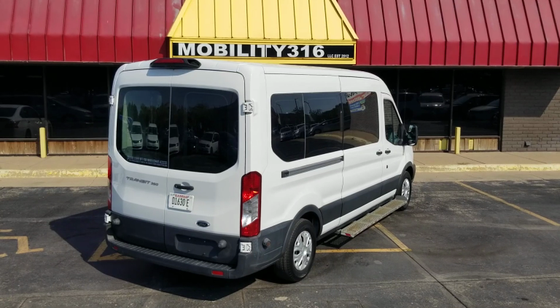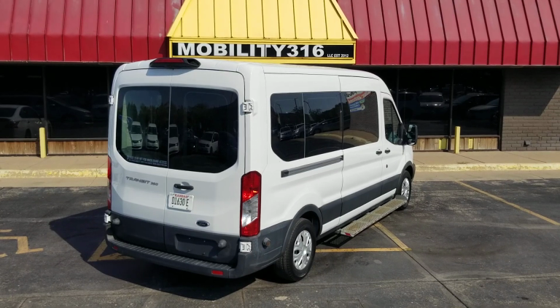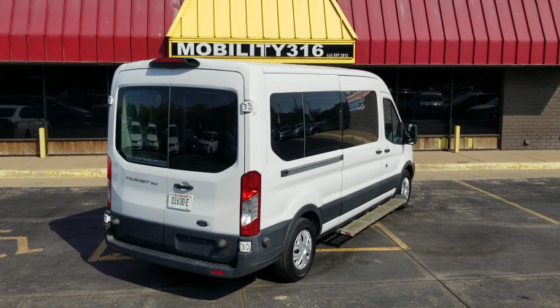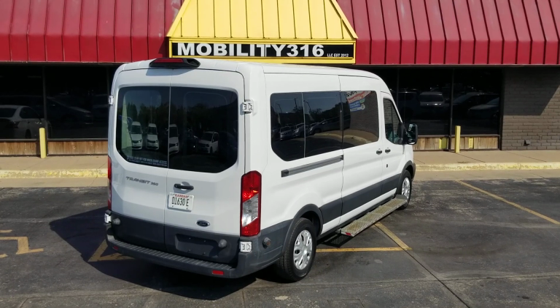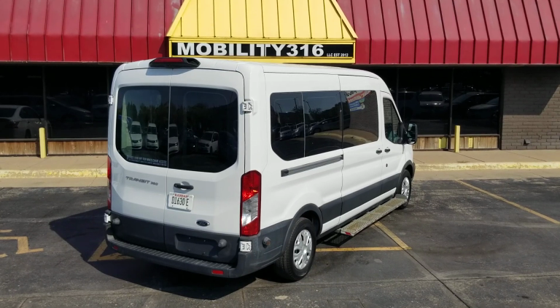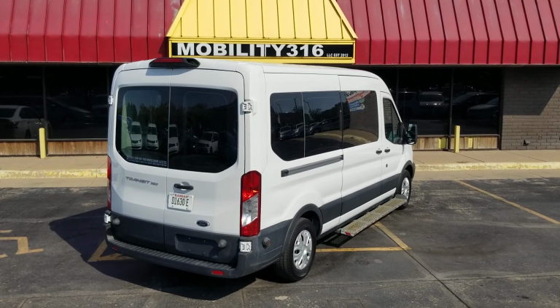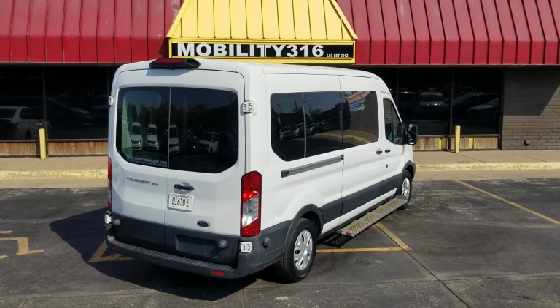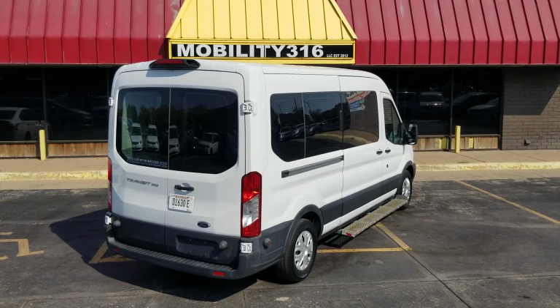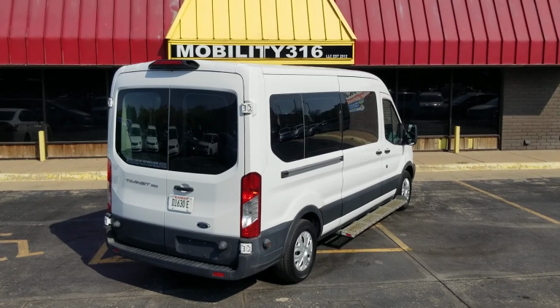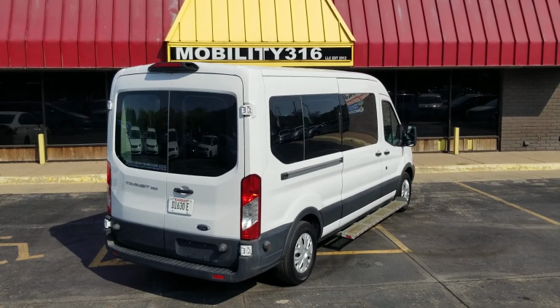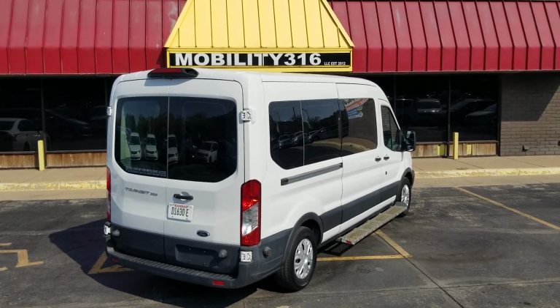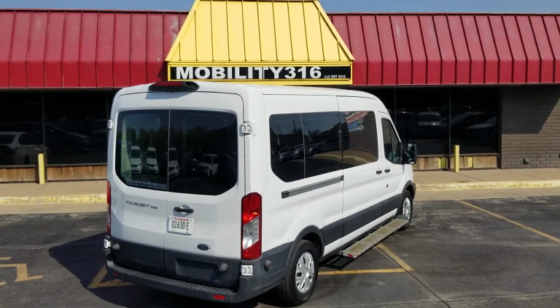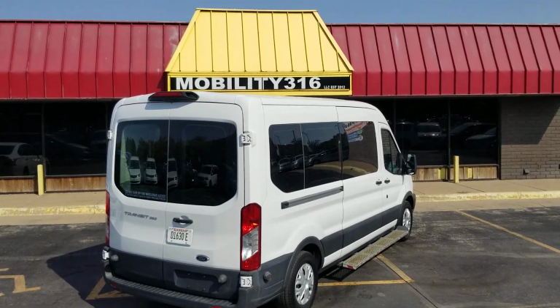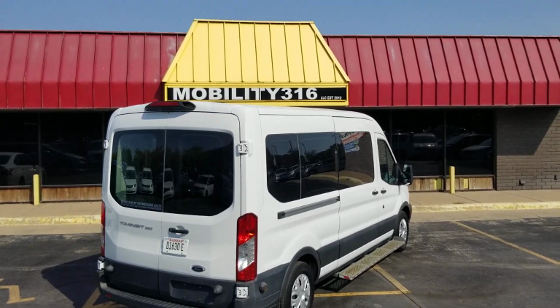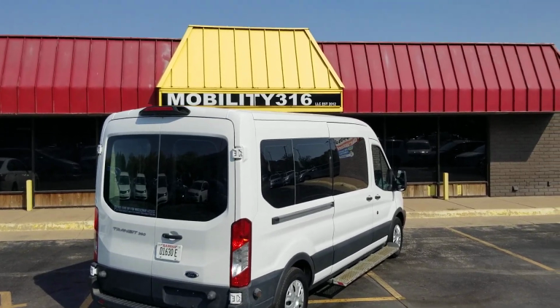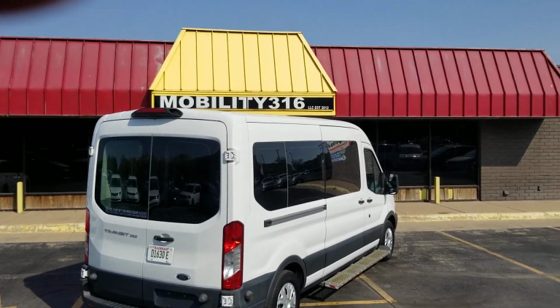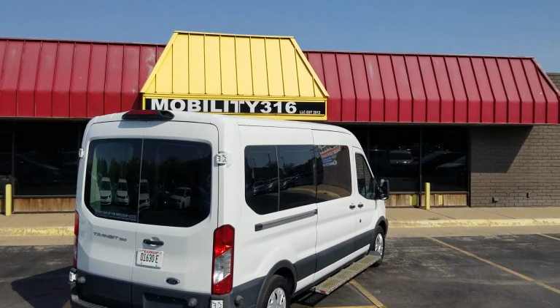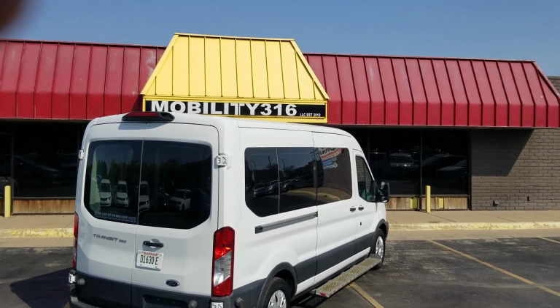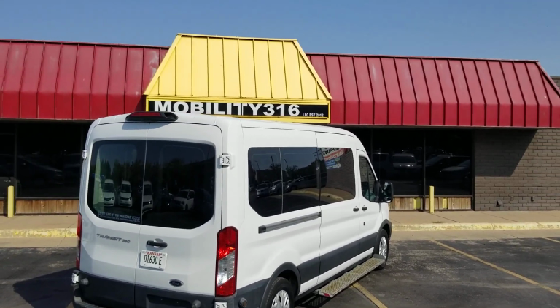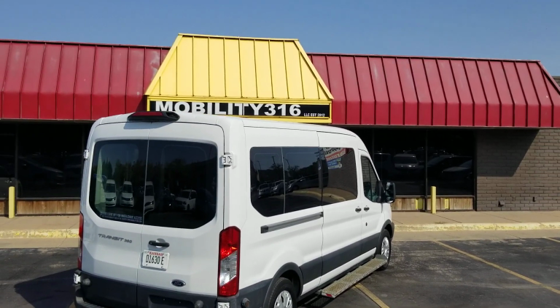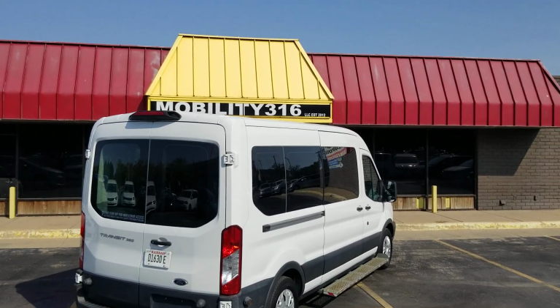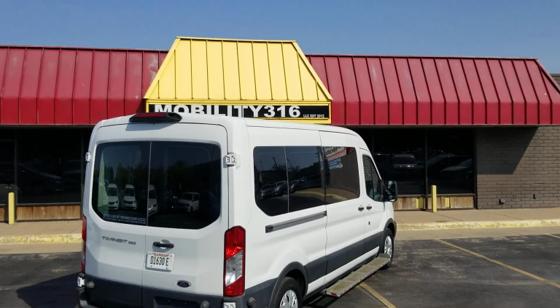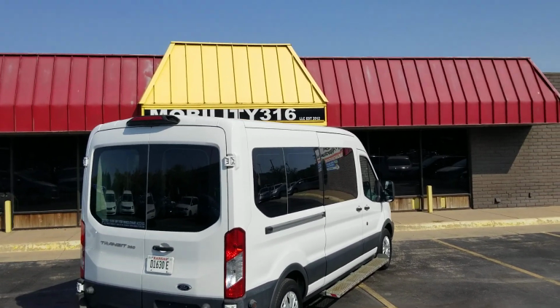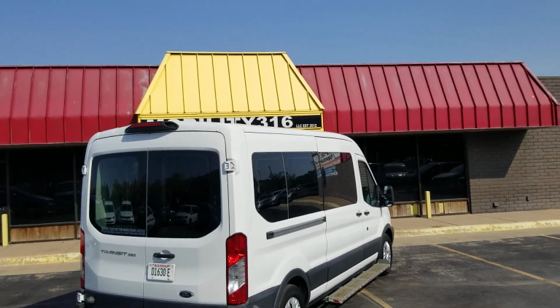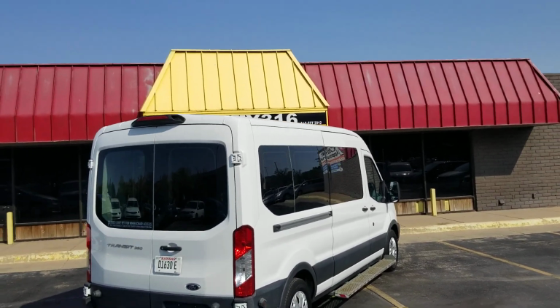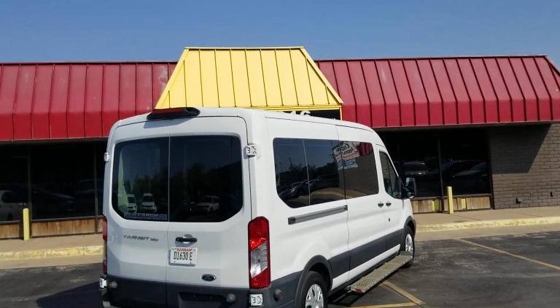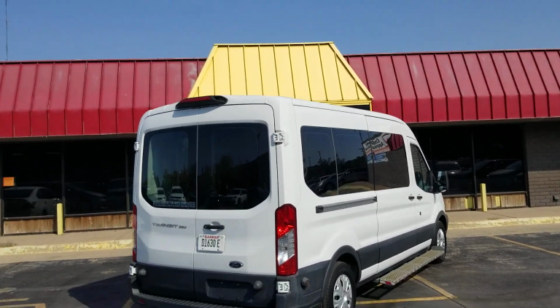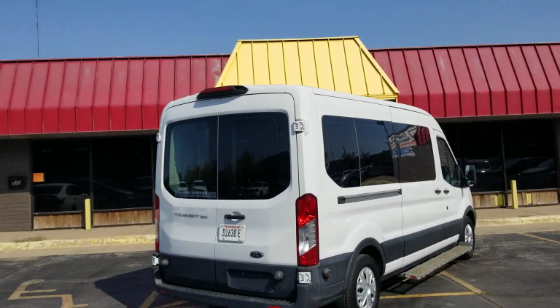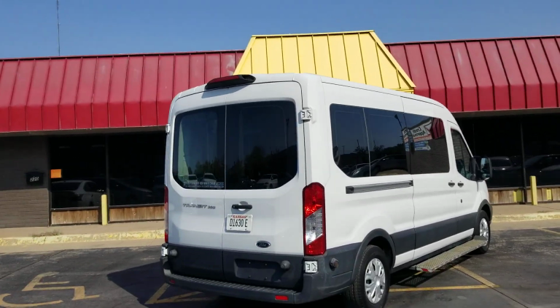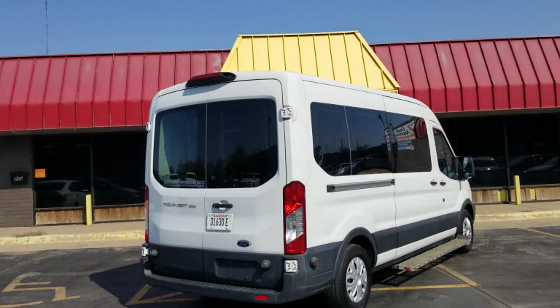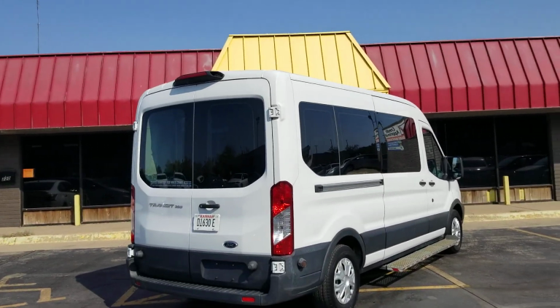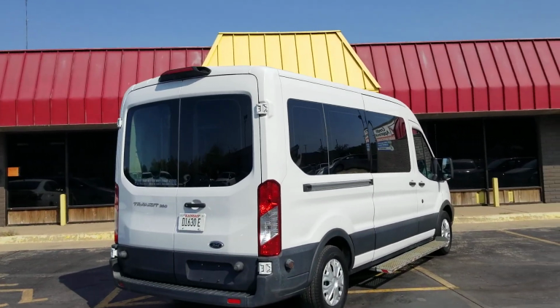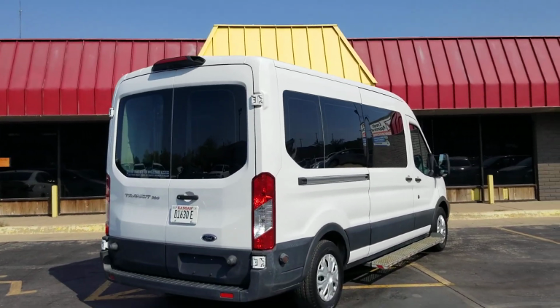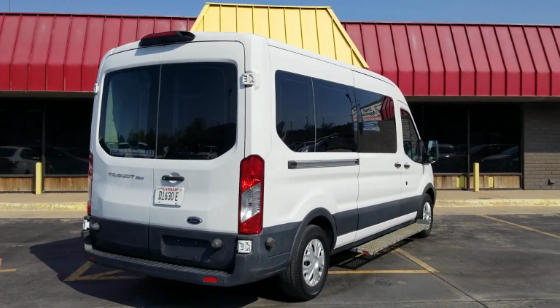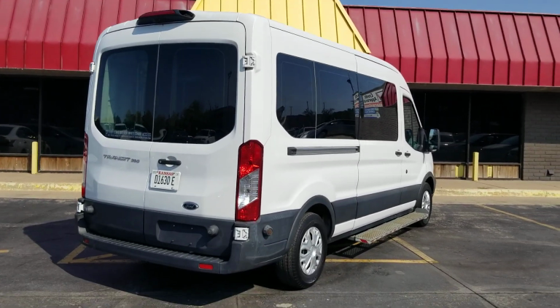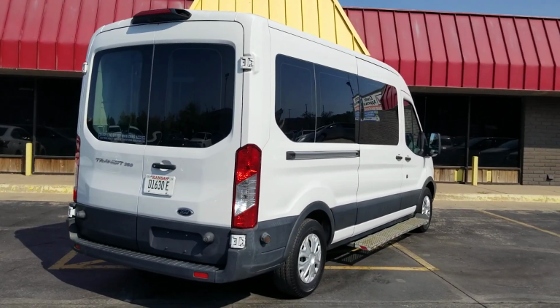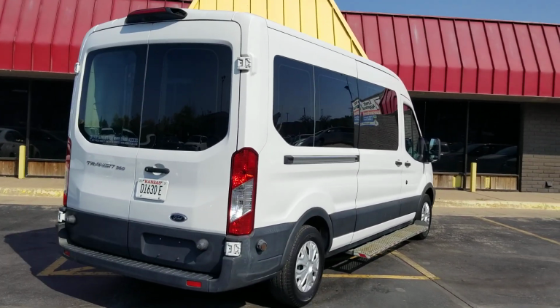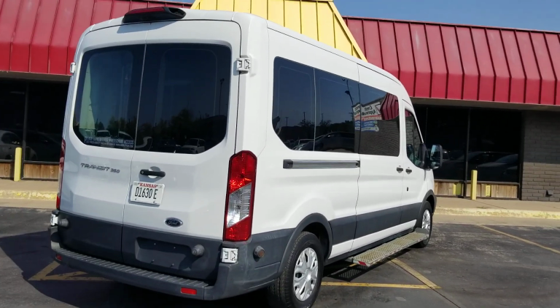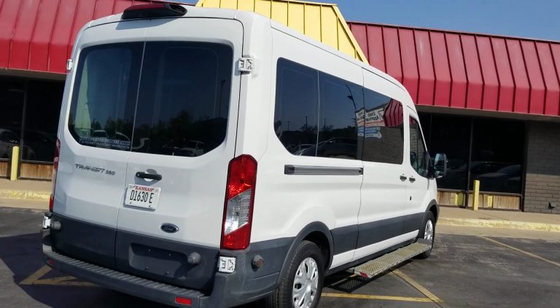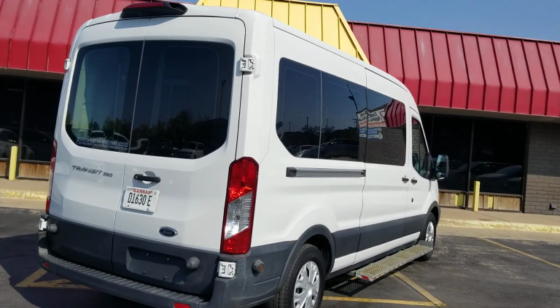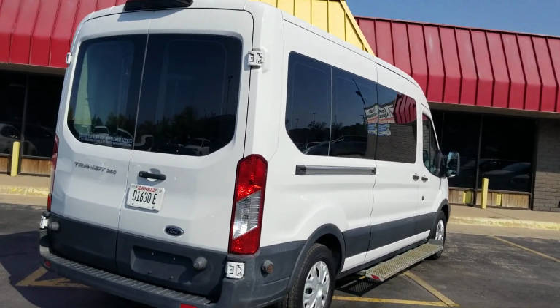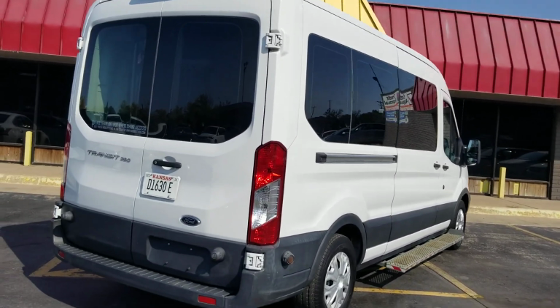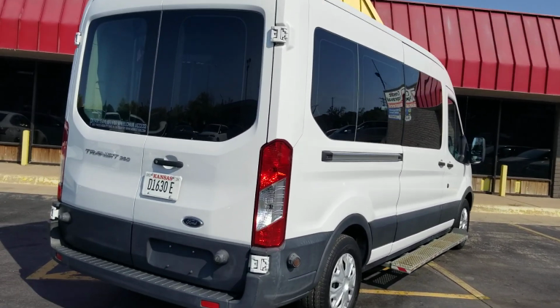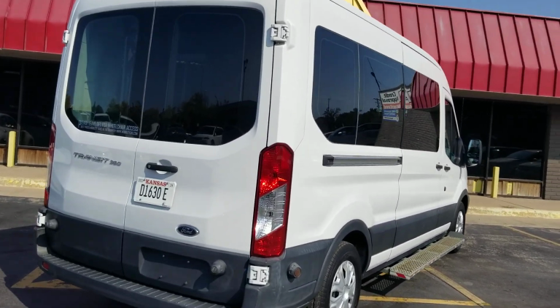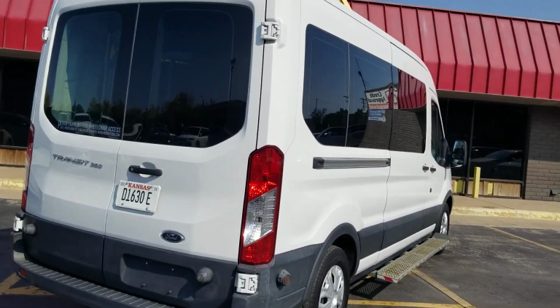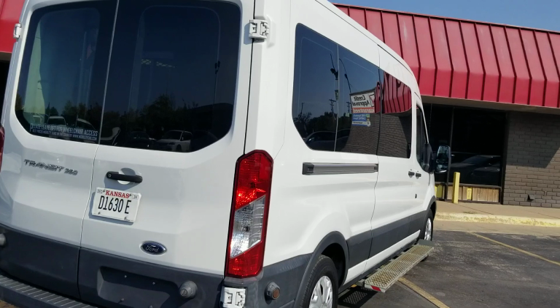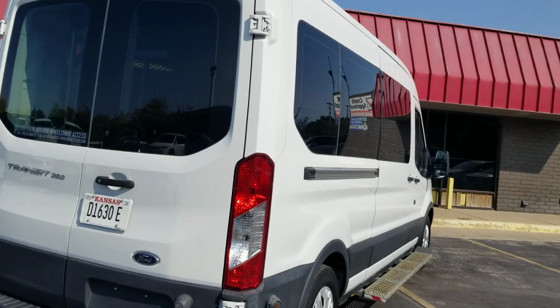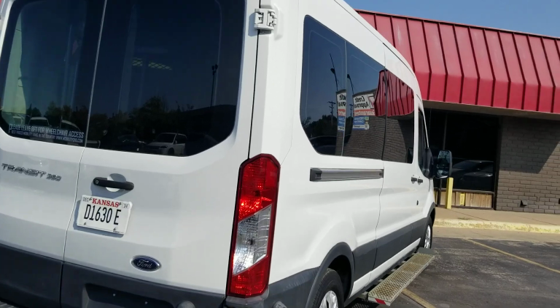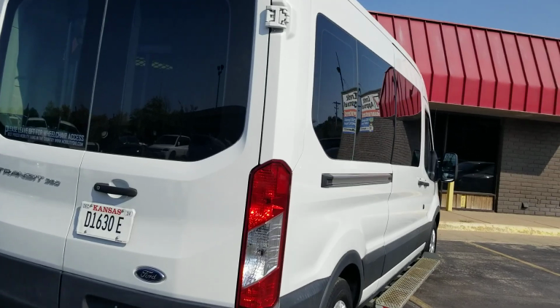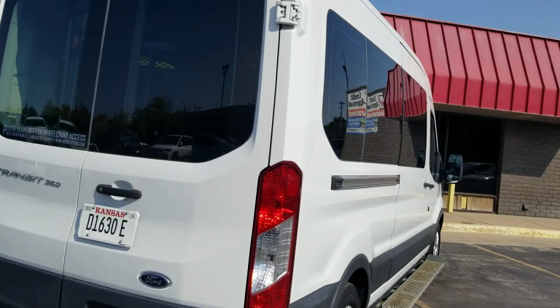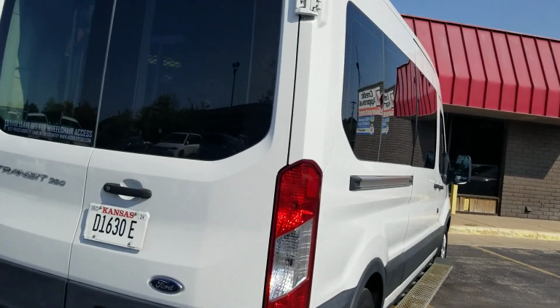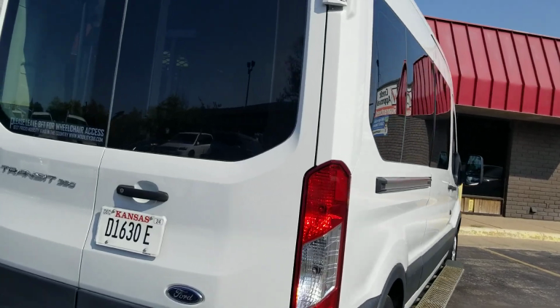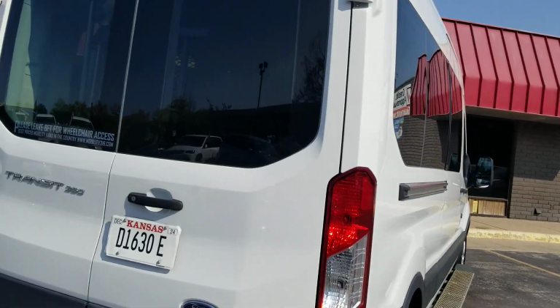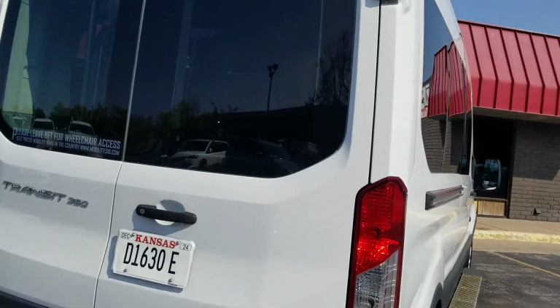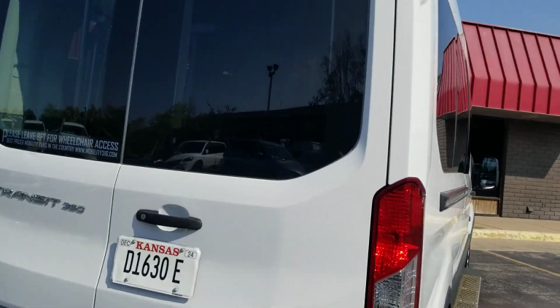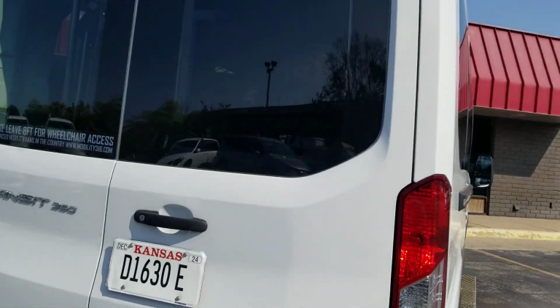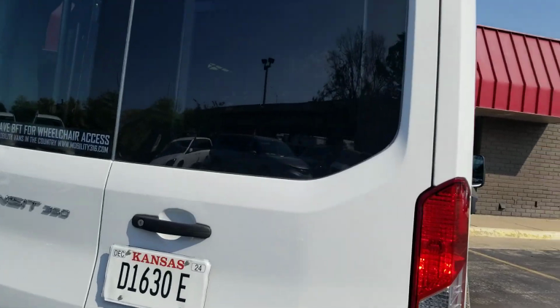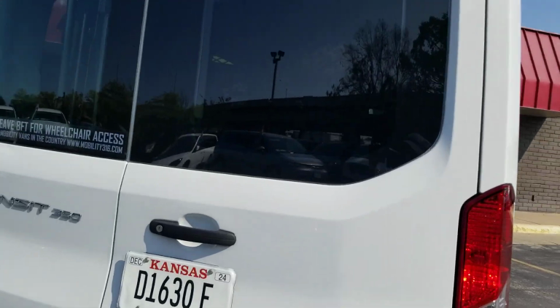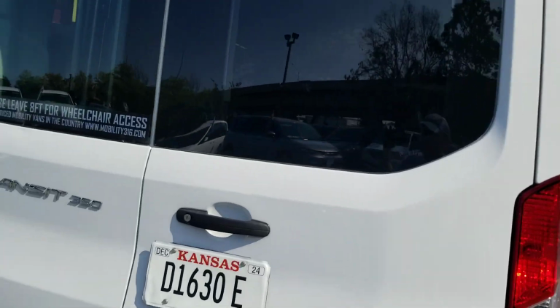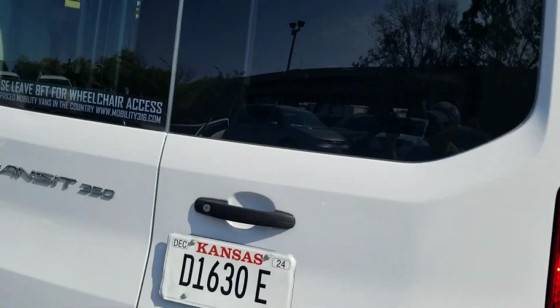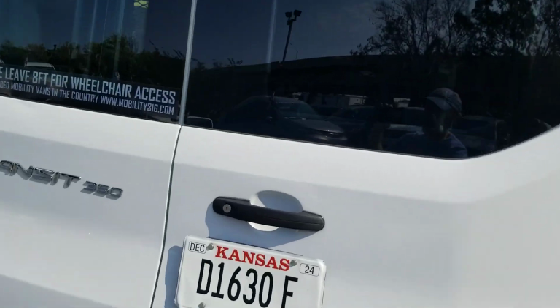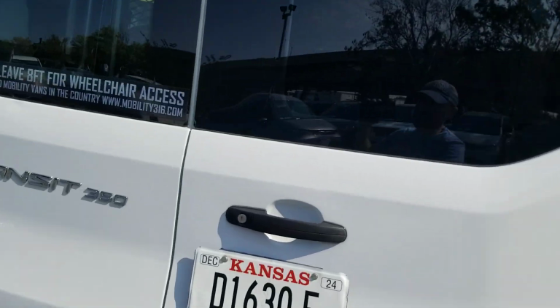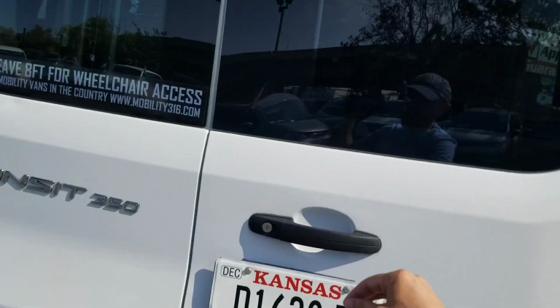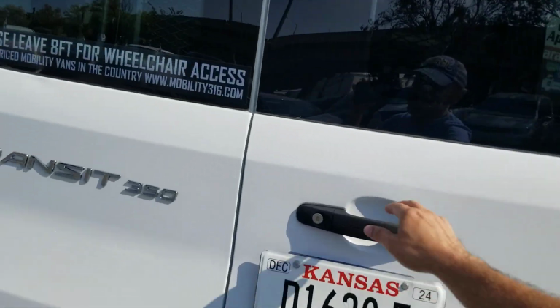Hey good morning, it's Jeremiah from Affordable Mobility Solutions, home at mobility316.com. Today I'm shooting a video of our 2018 Ford Transit.